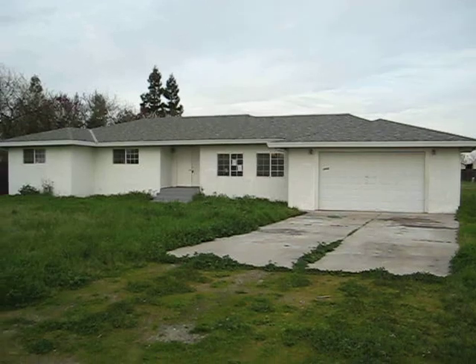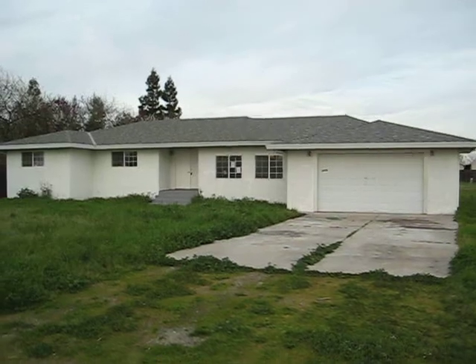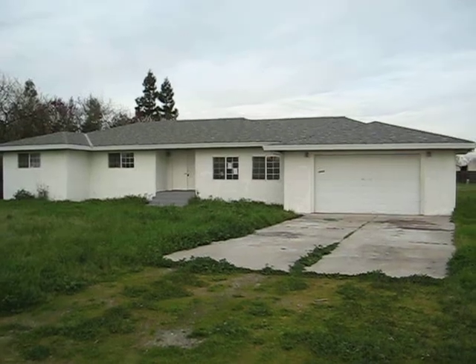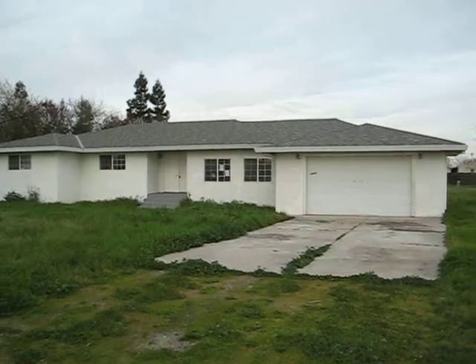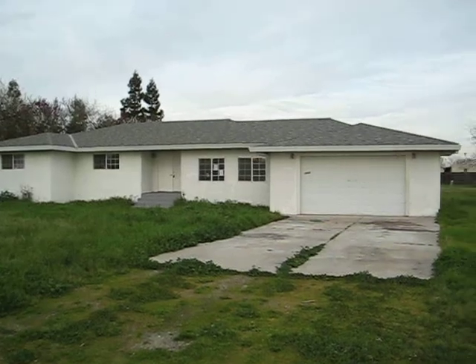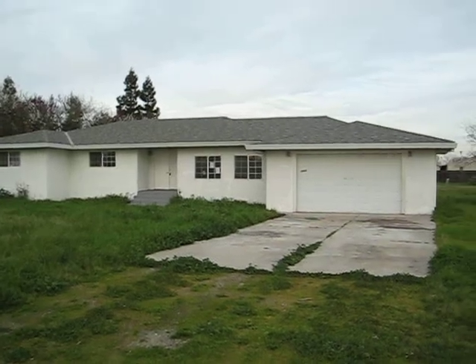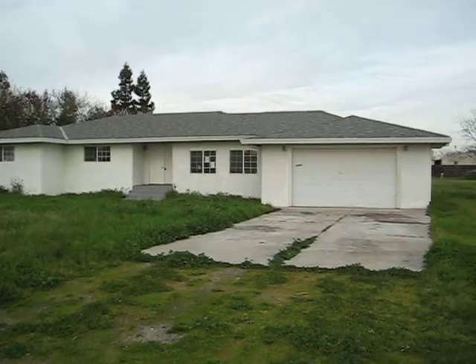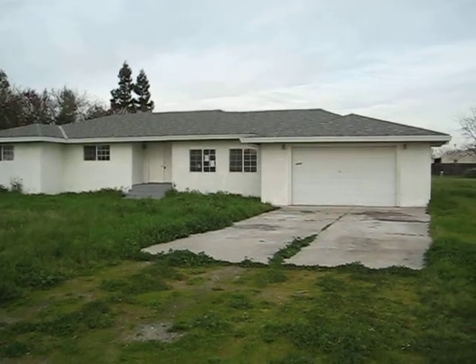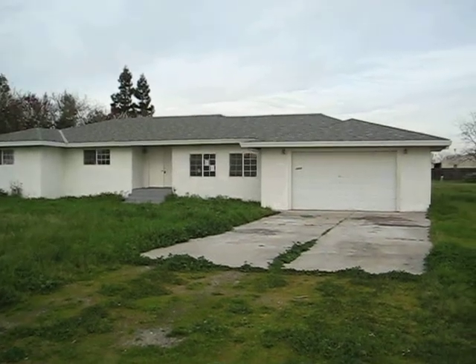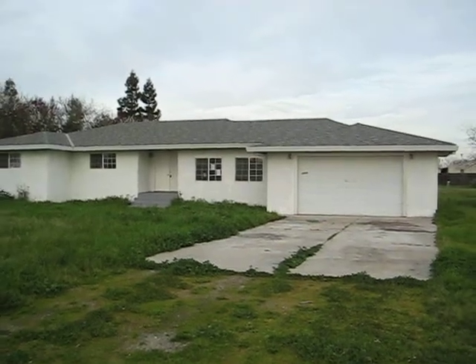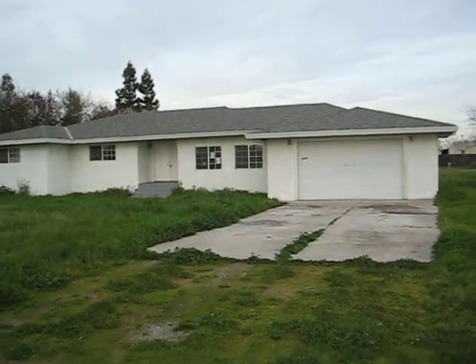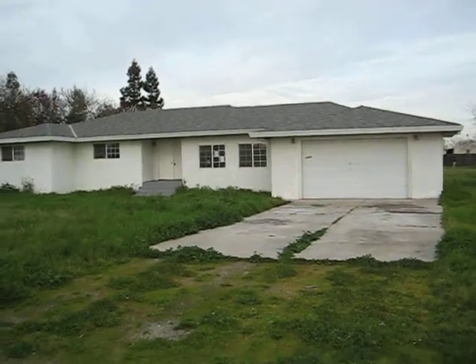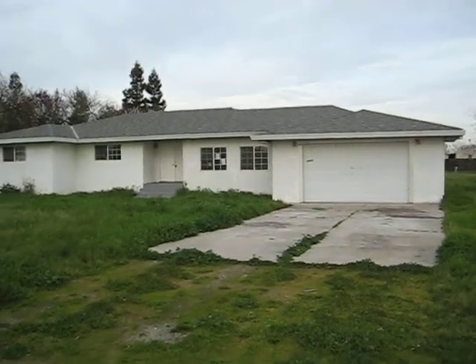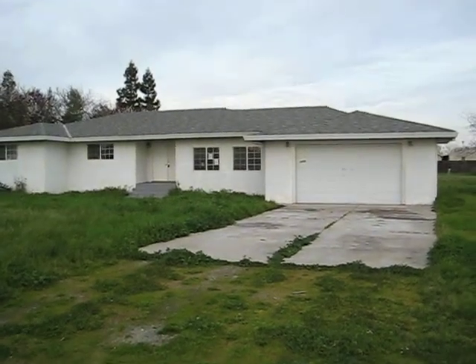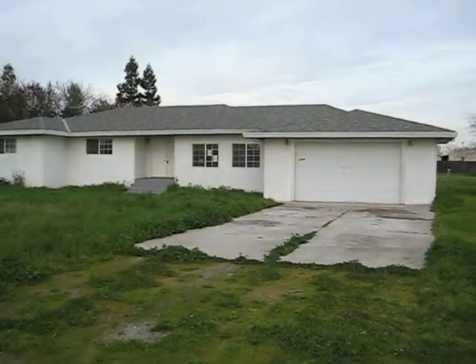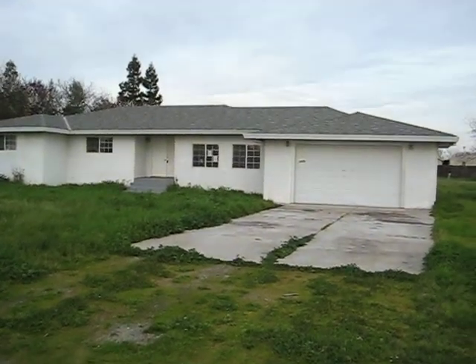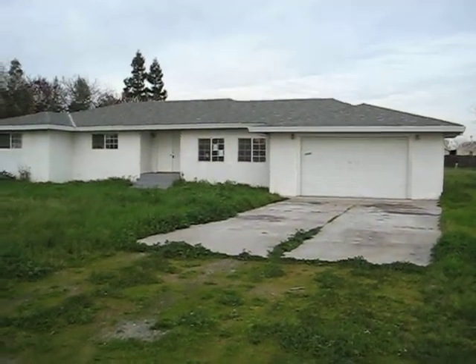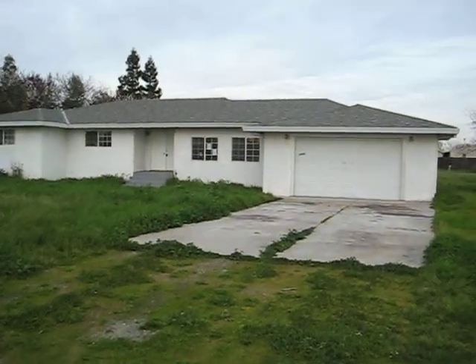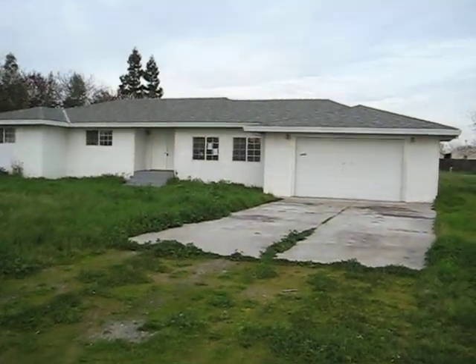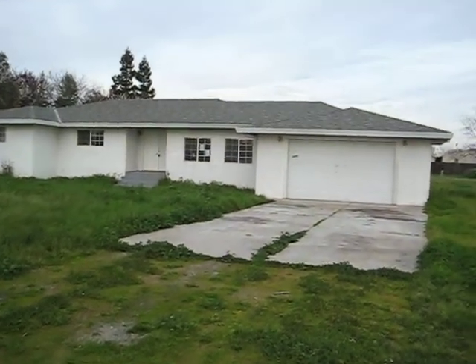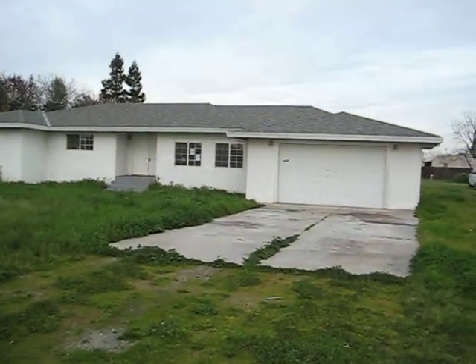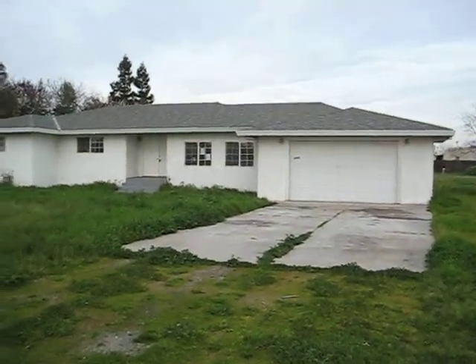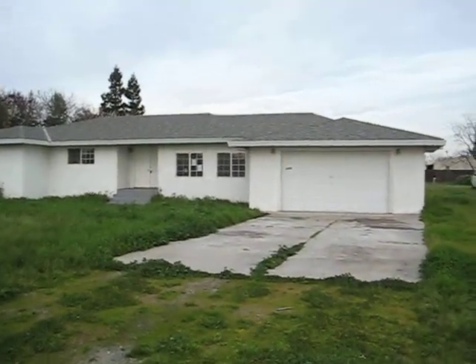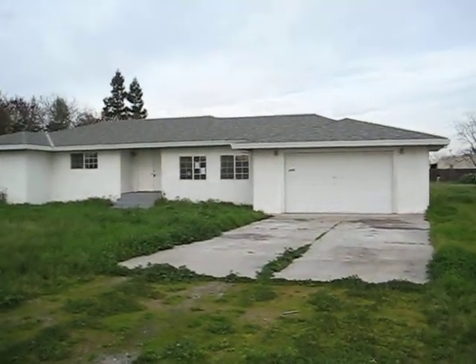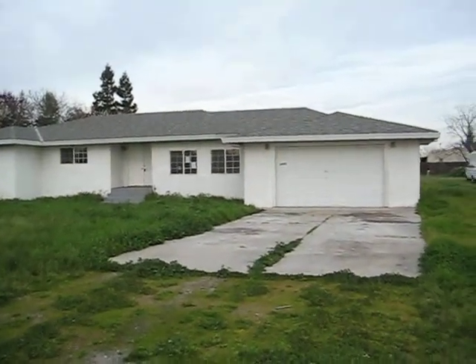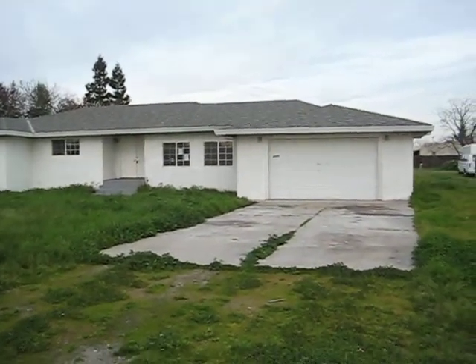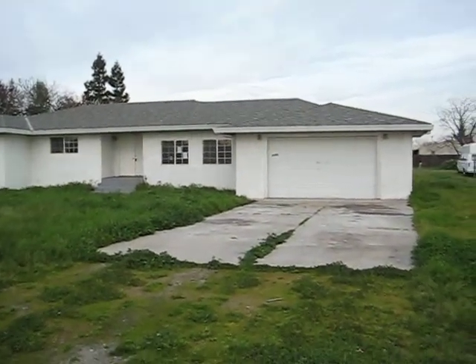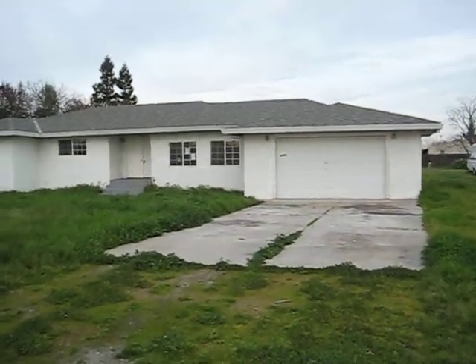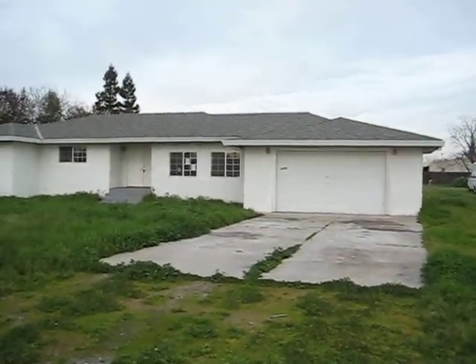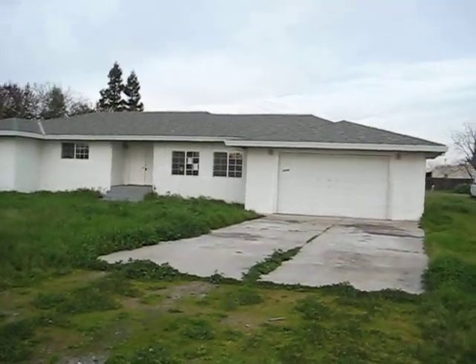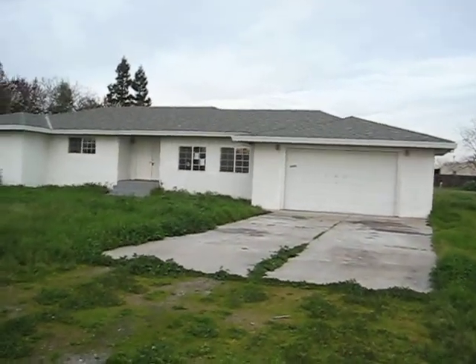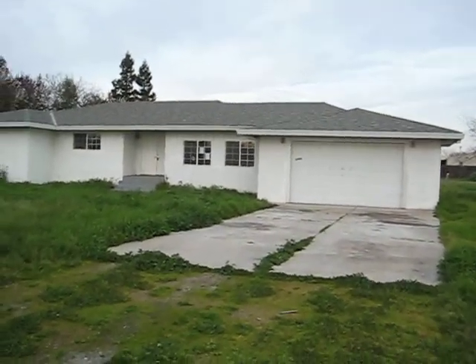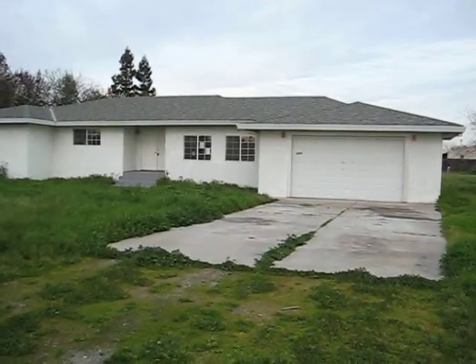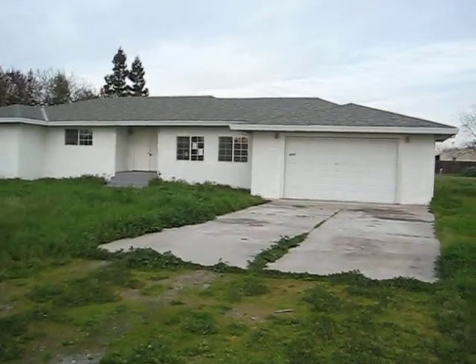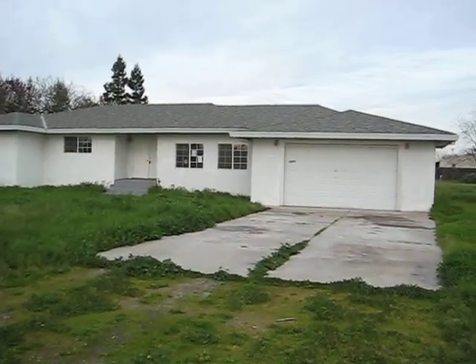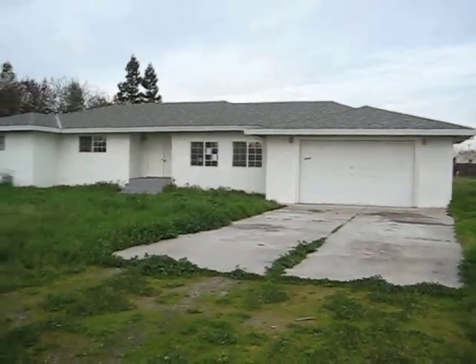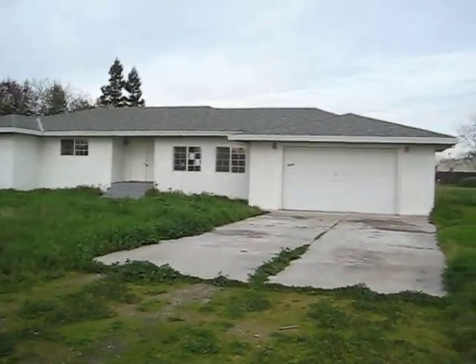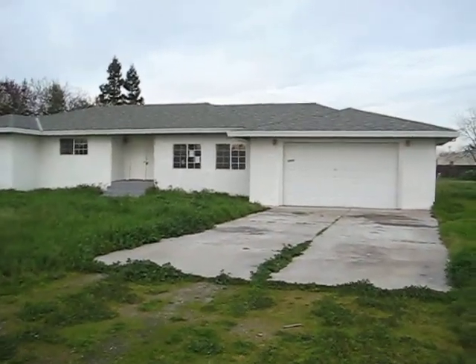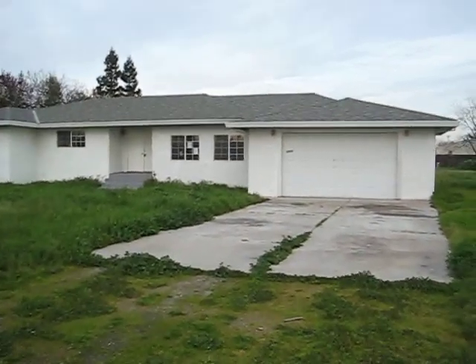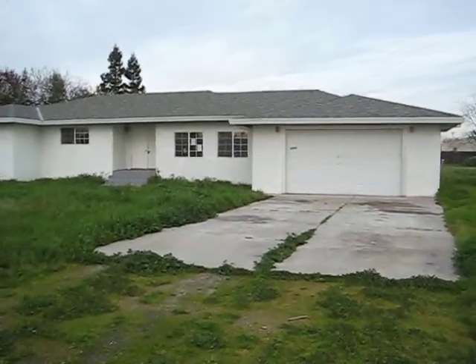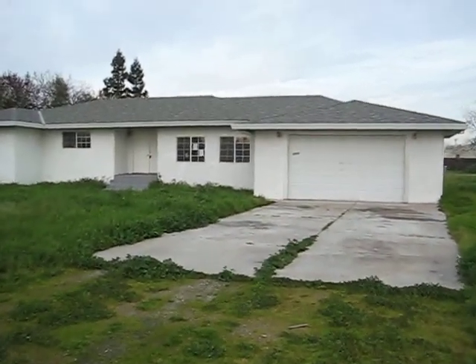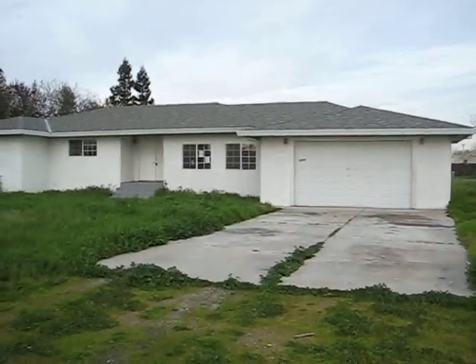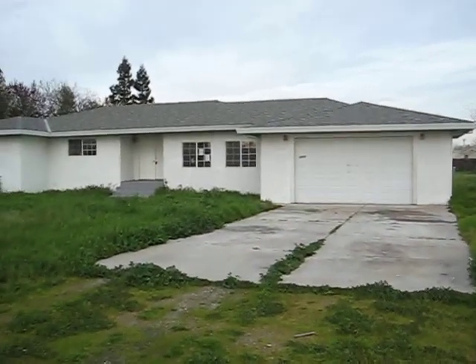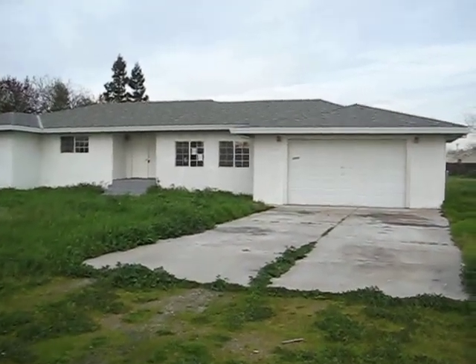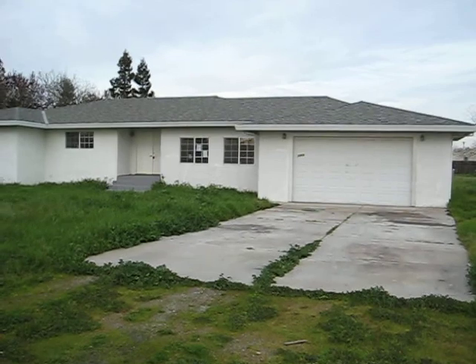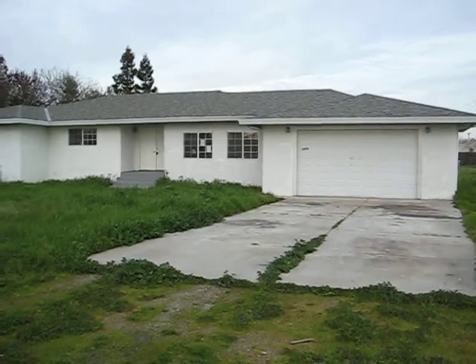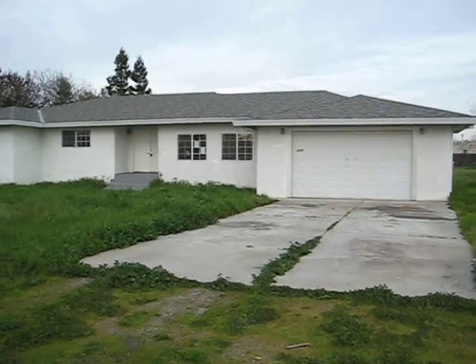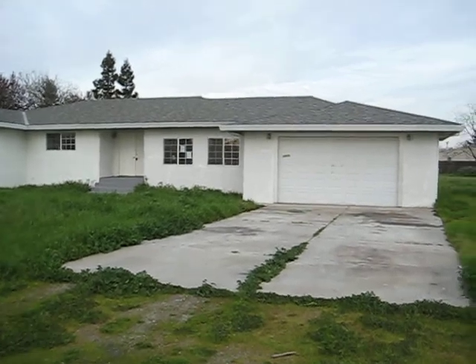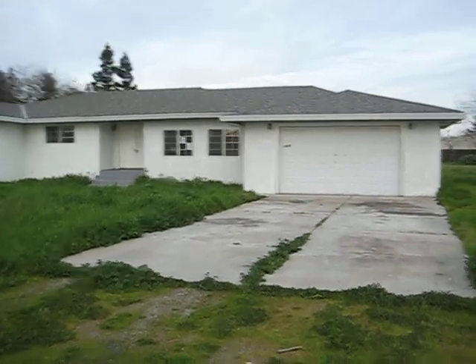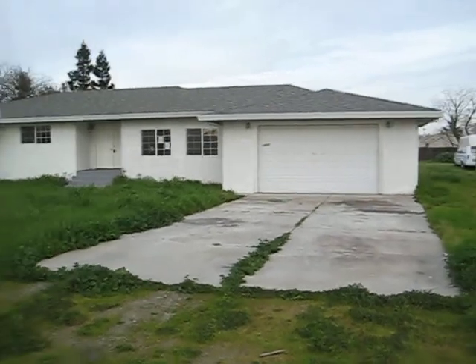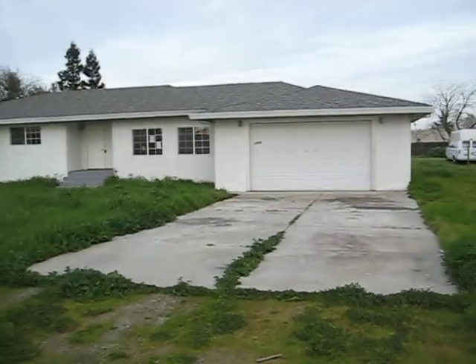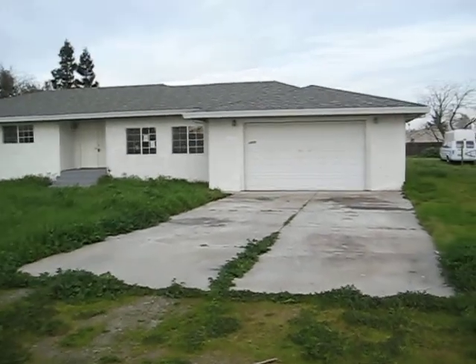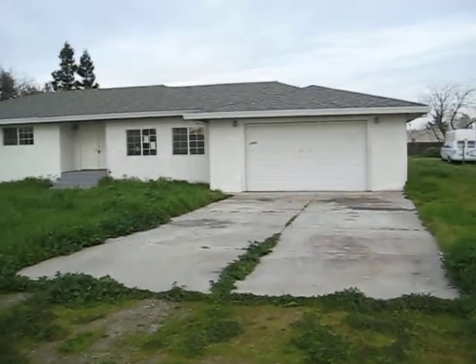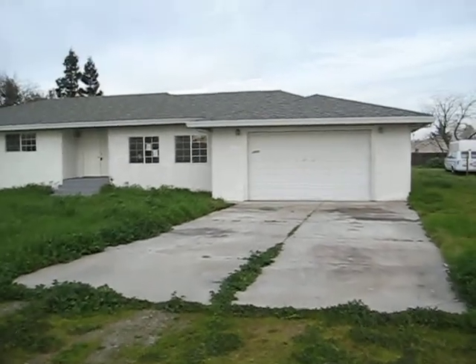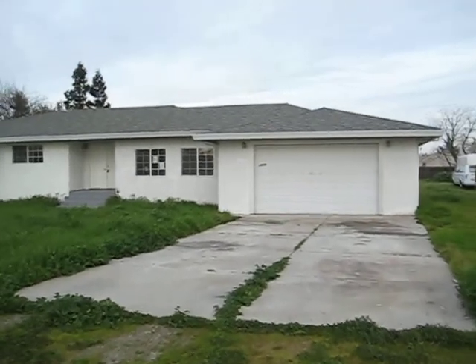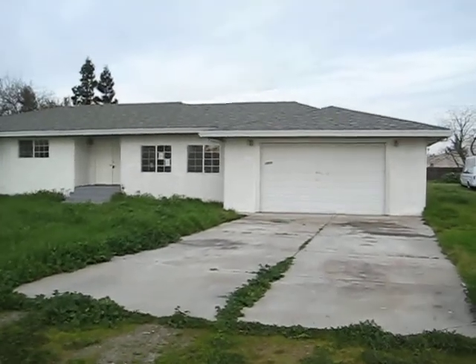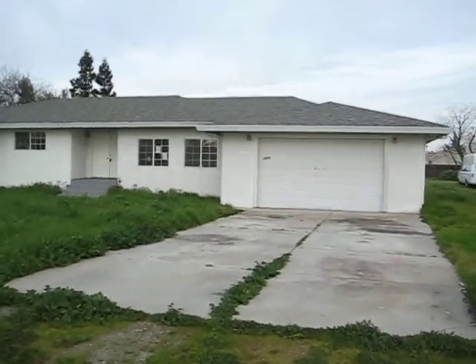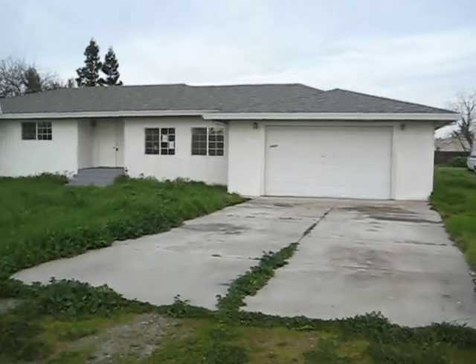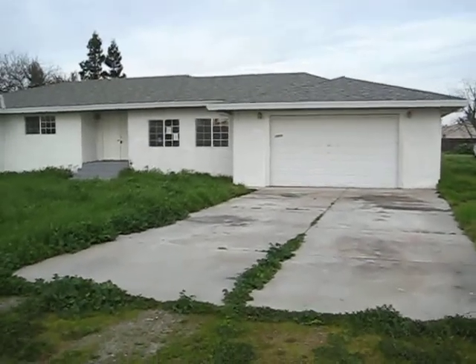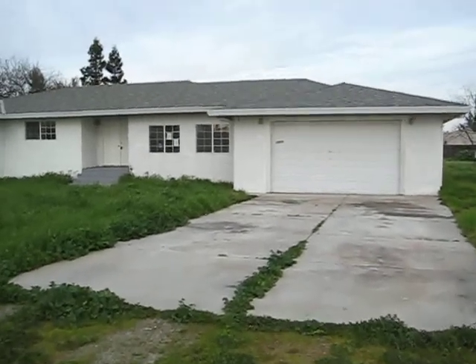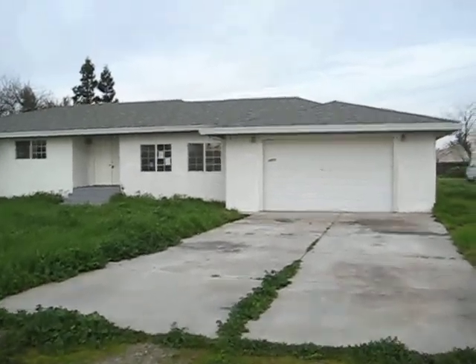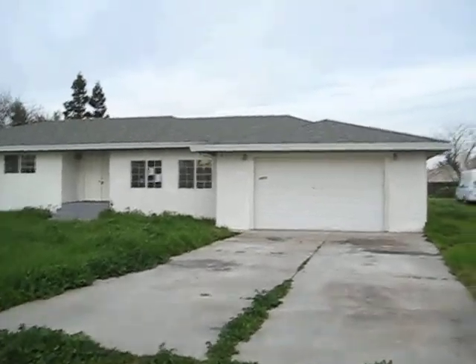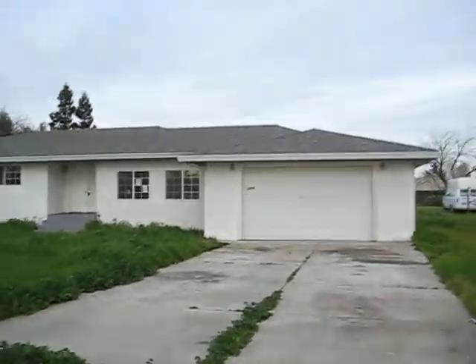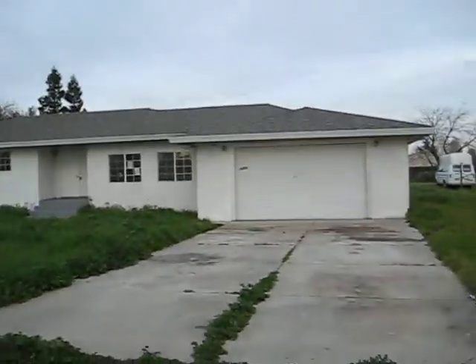Hello everyone, welcome to my video tour. This property is located at 7859 Cottonwood Lane in Sacramento, 95828.